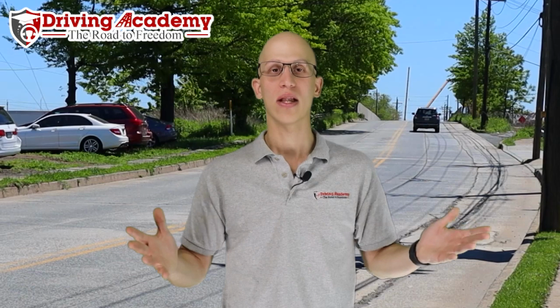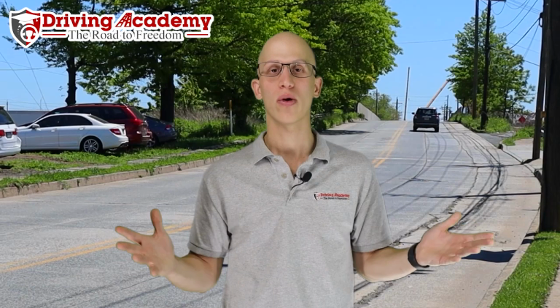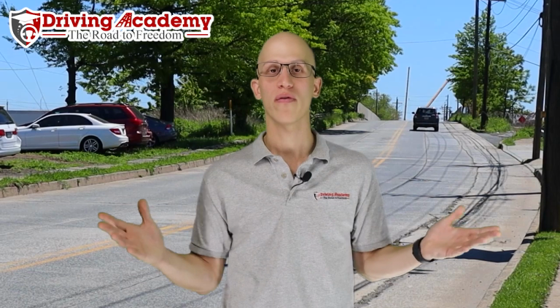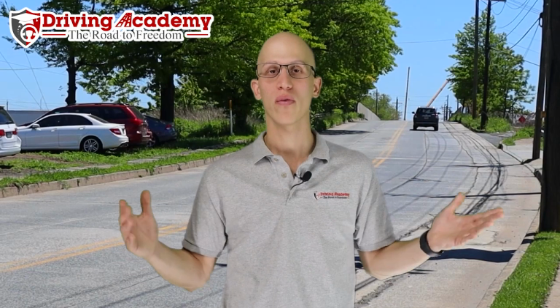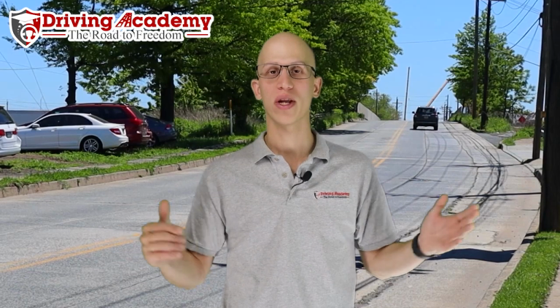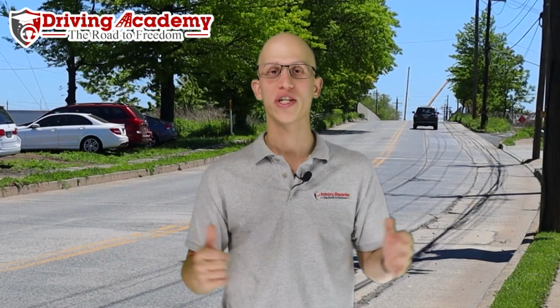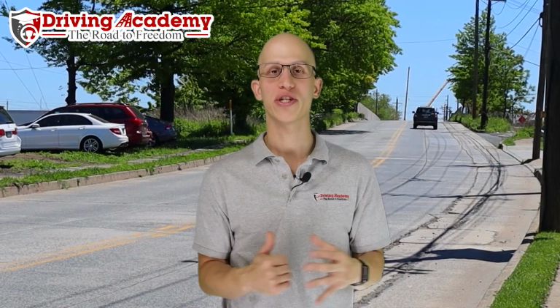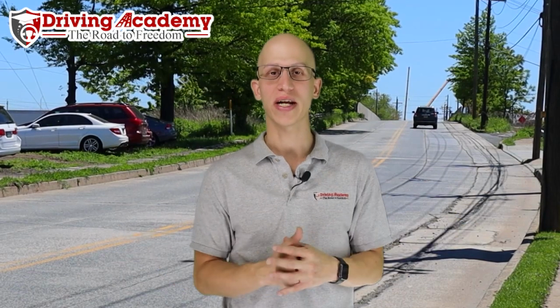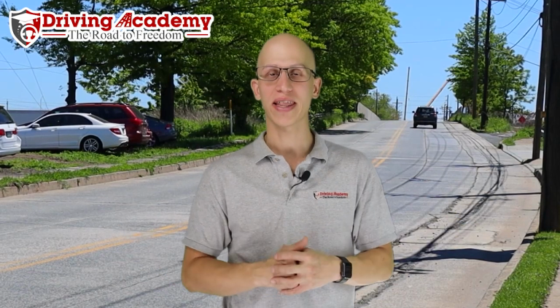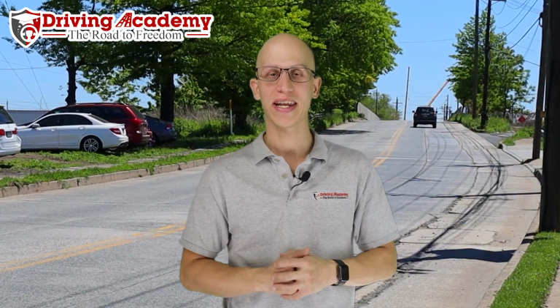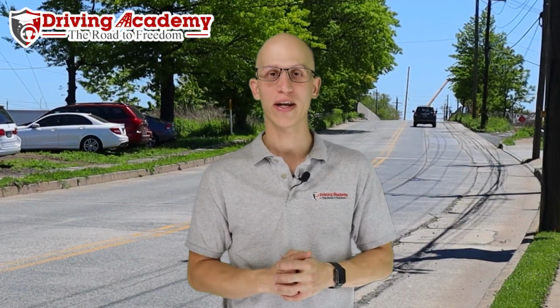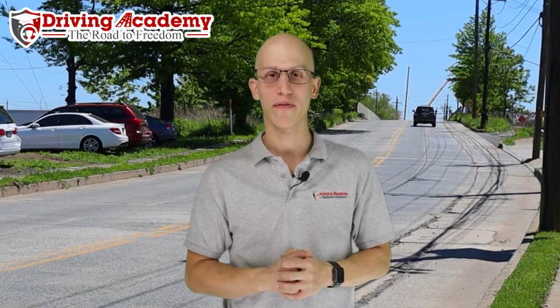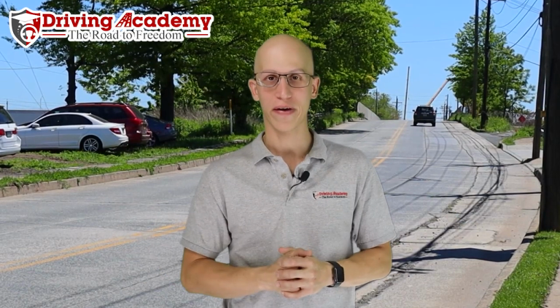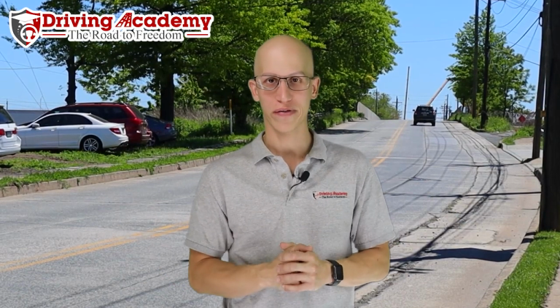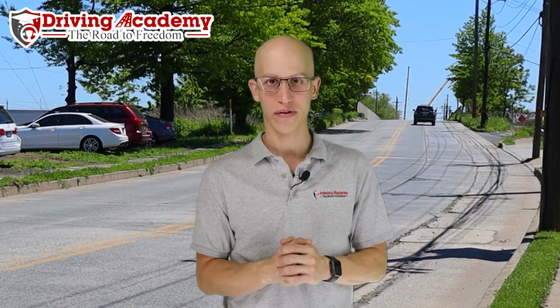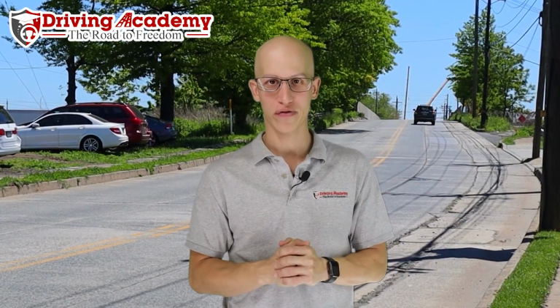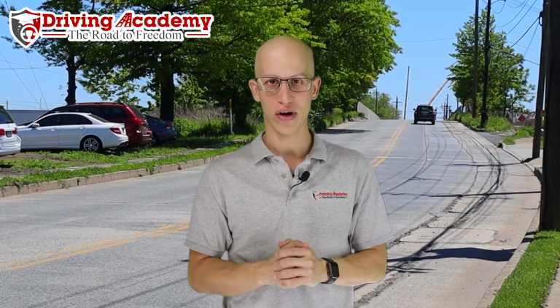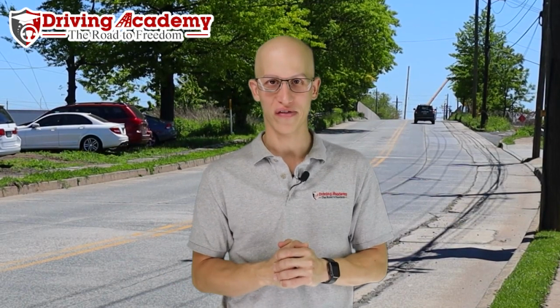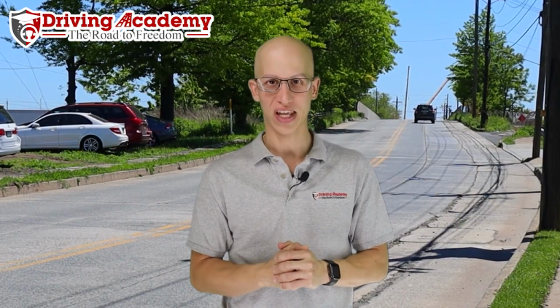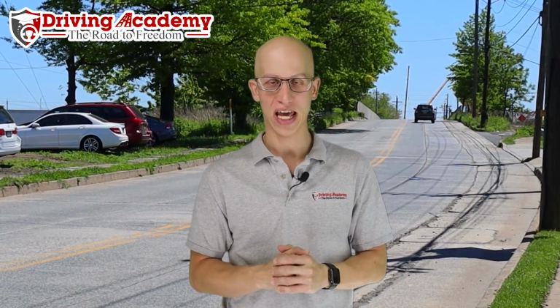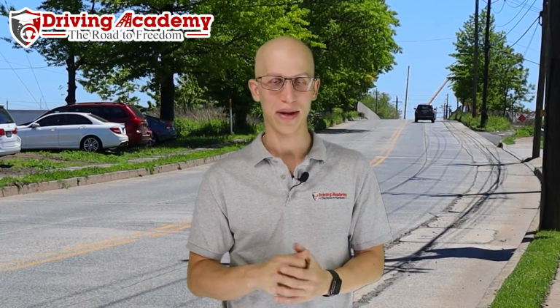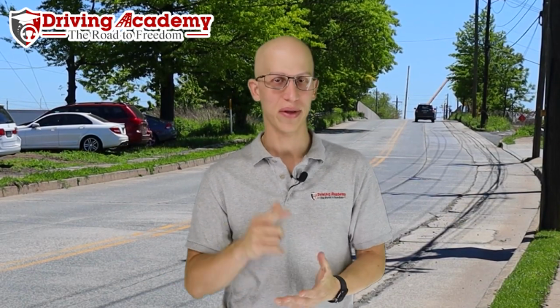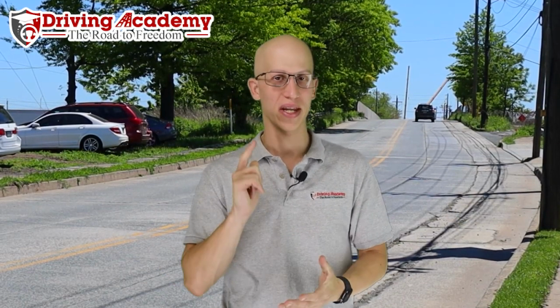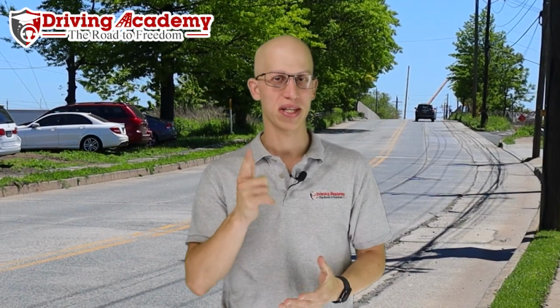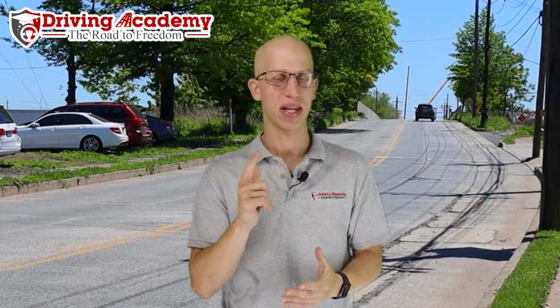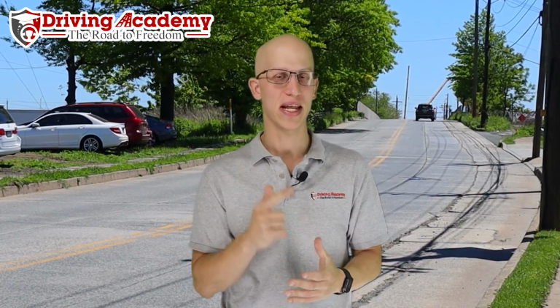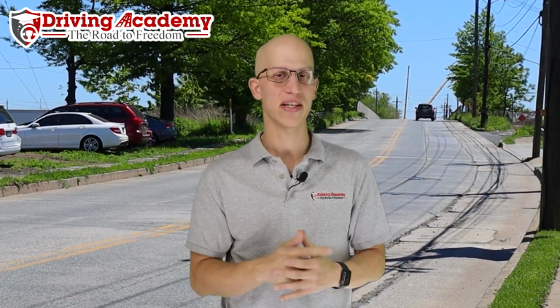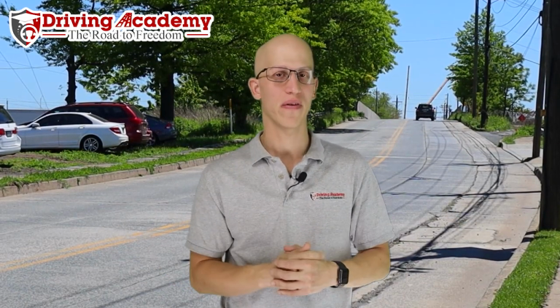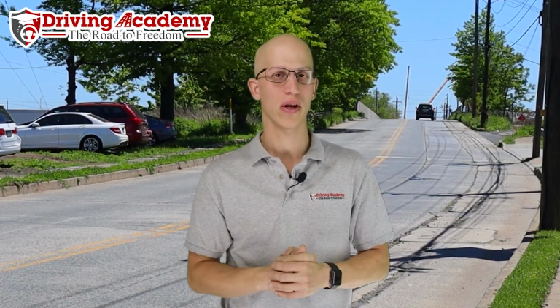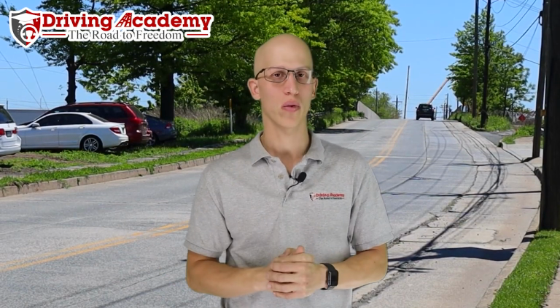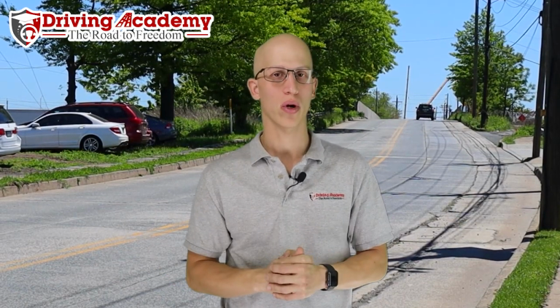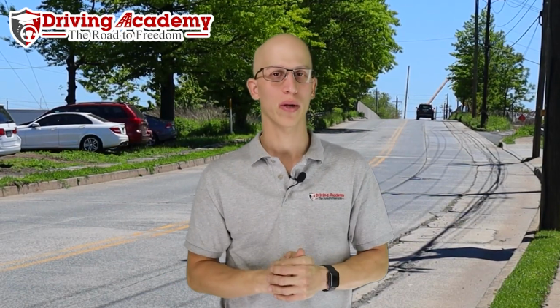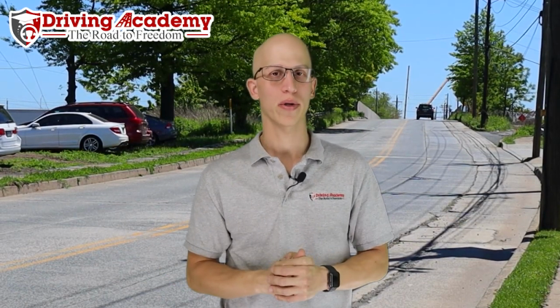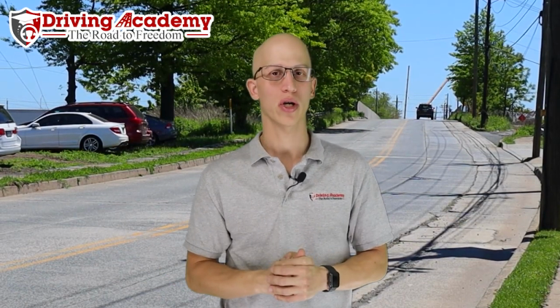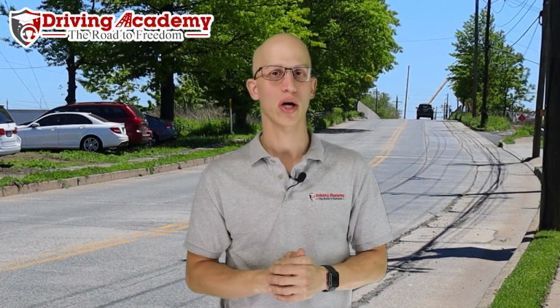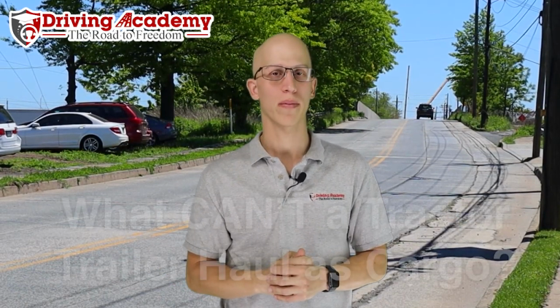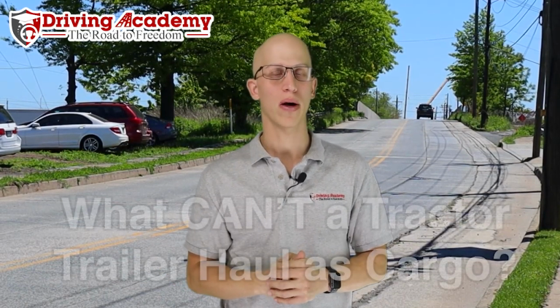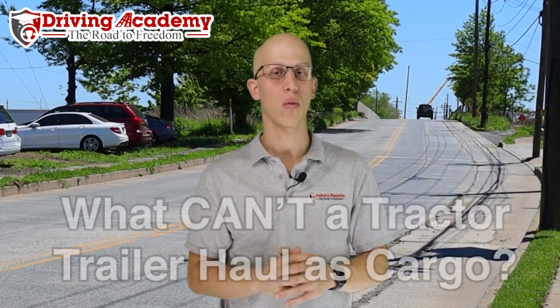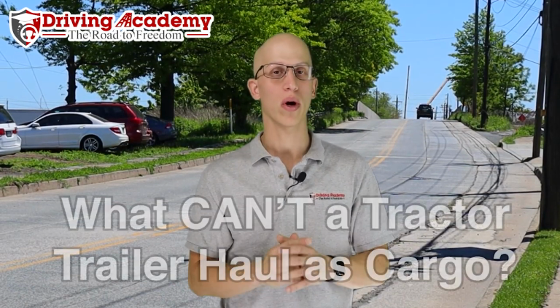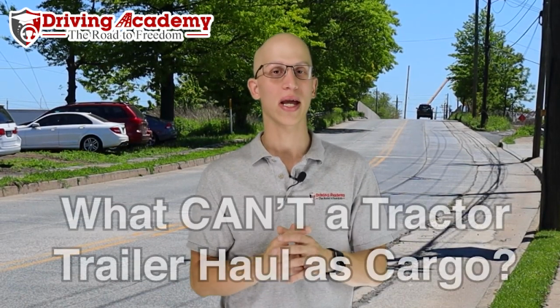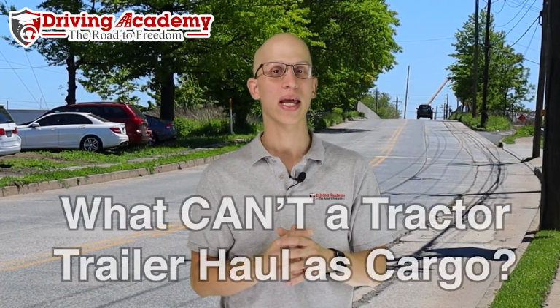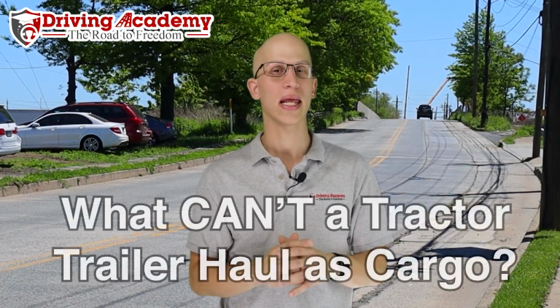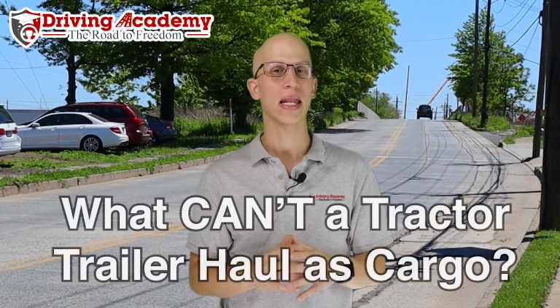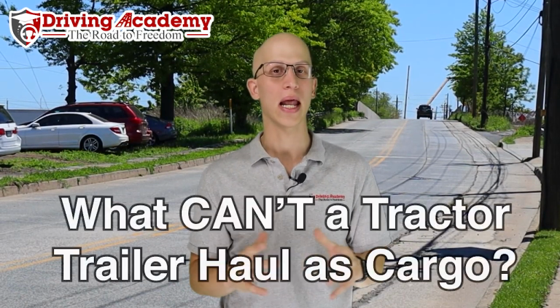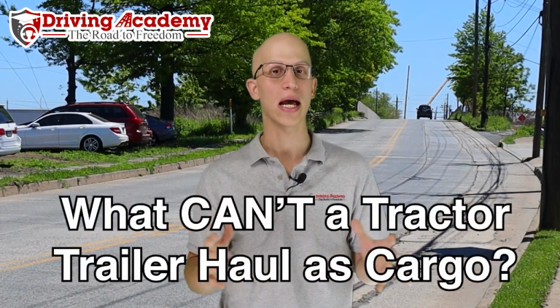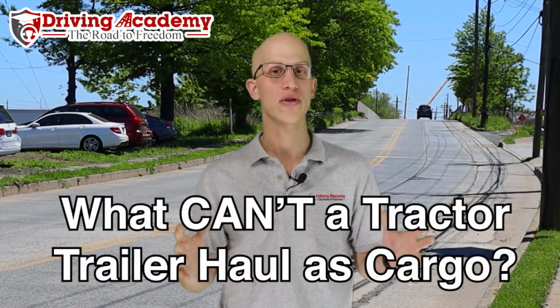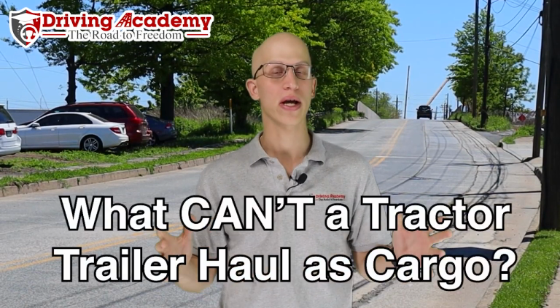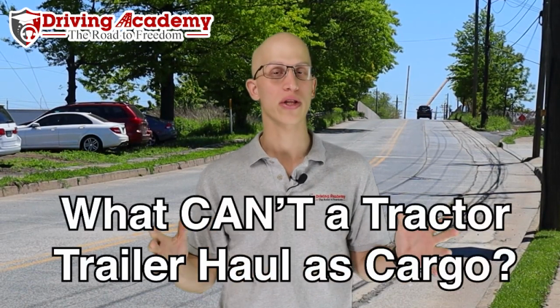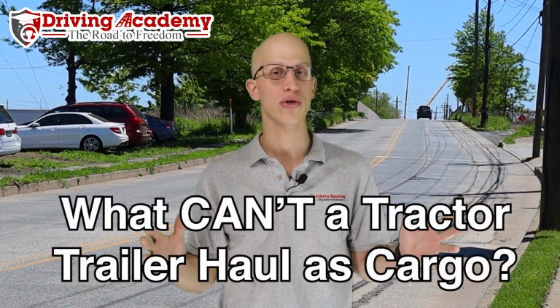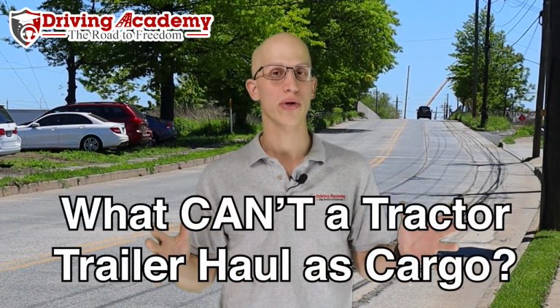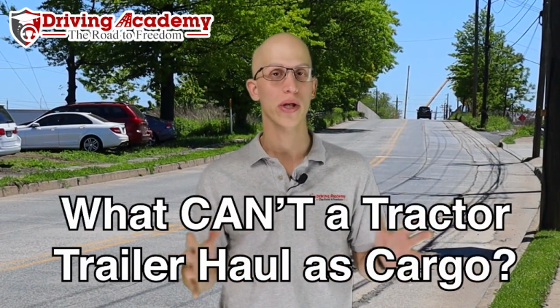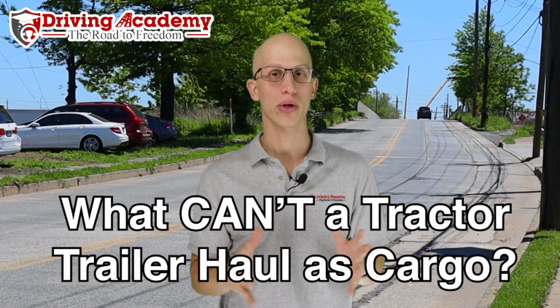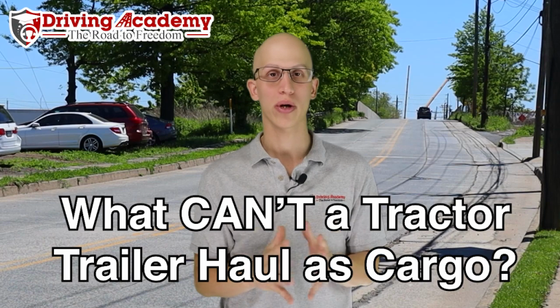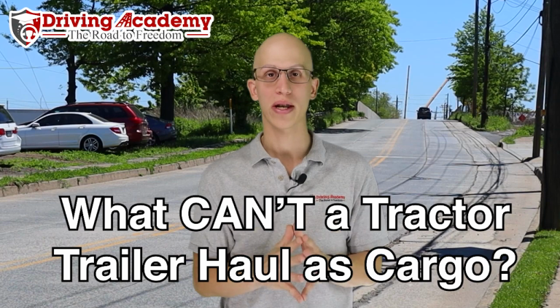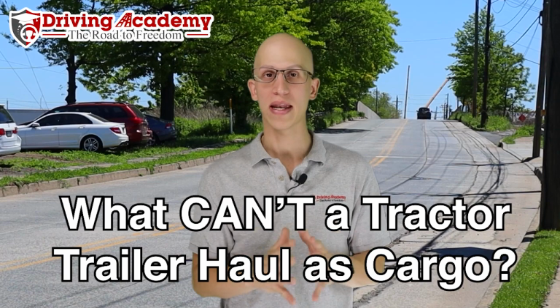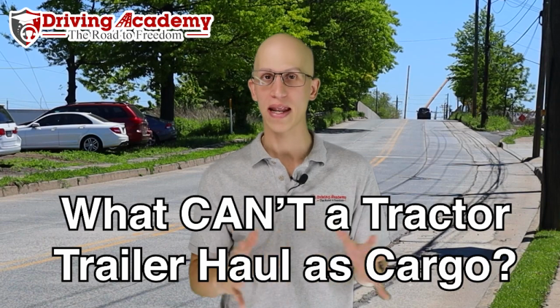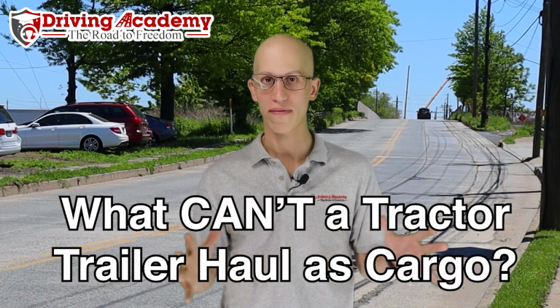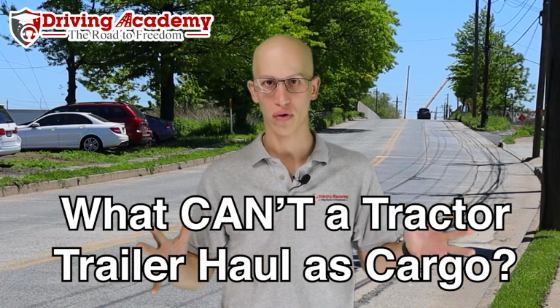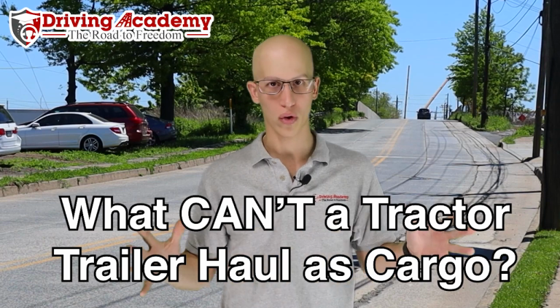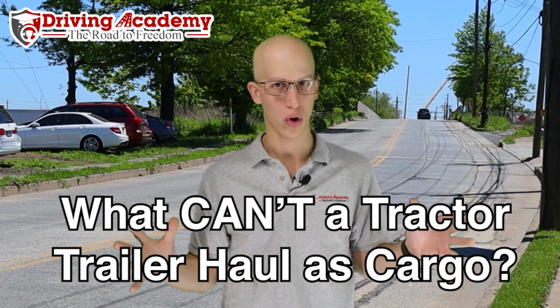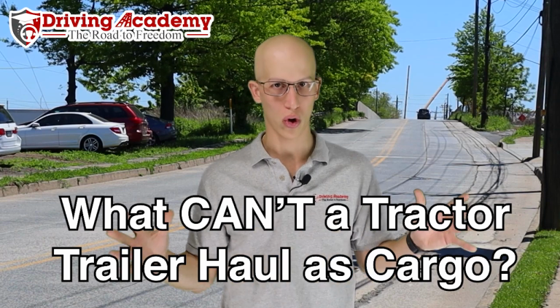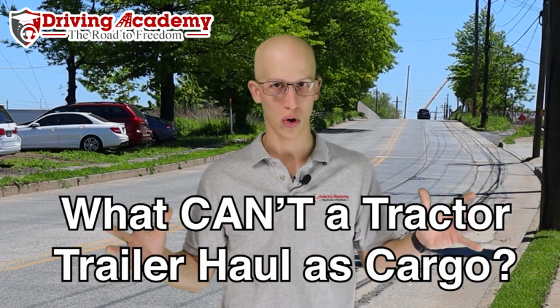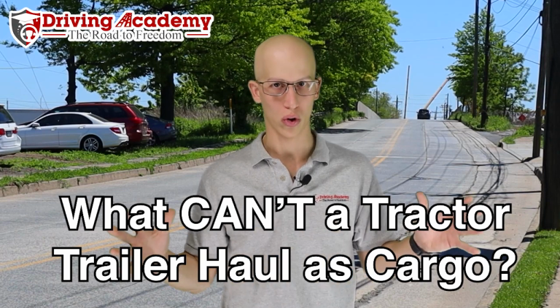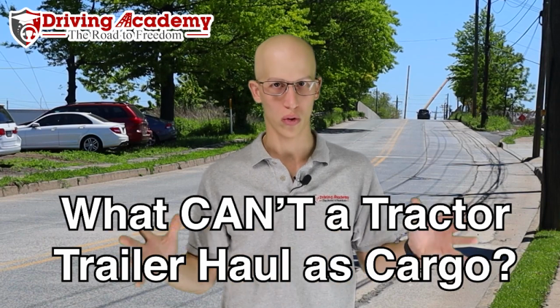Hello everyone, it's Jonathan here, founder of Driving Academy, and in today's video we're going to be talking about what can a tractor trailer never haul.